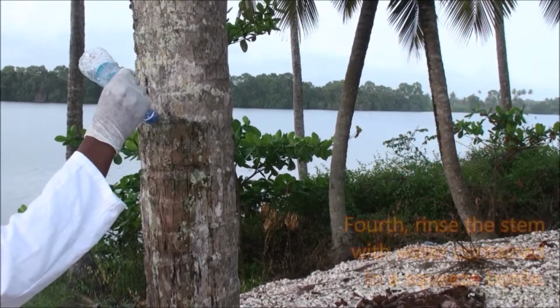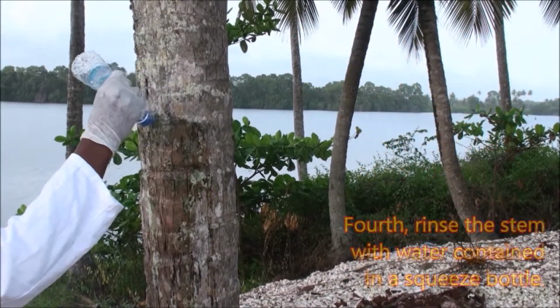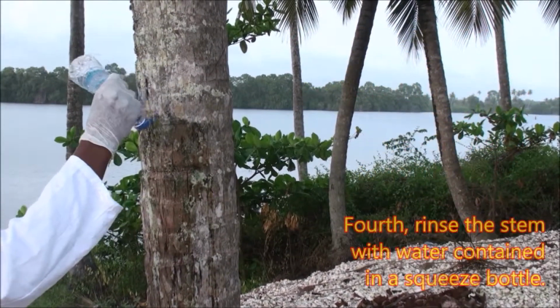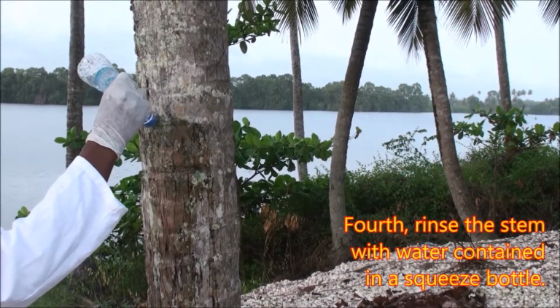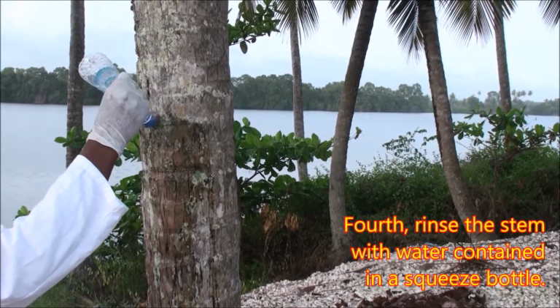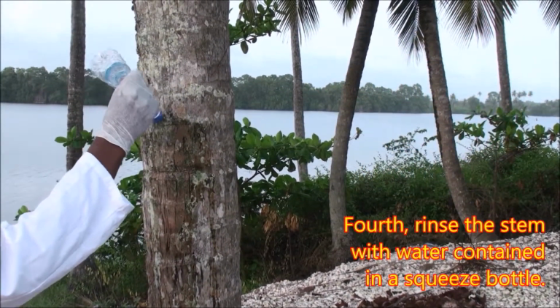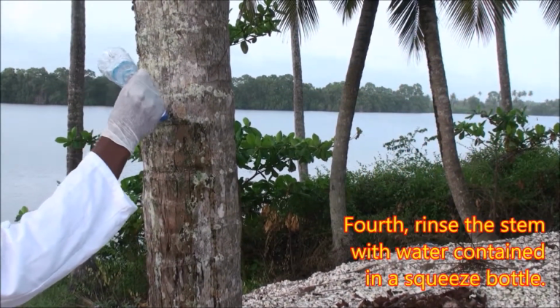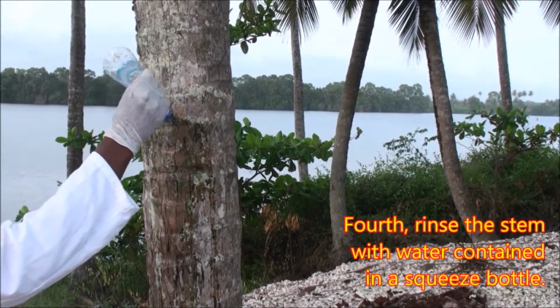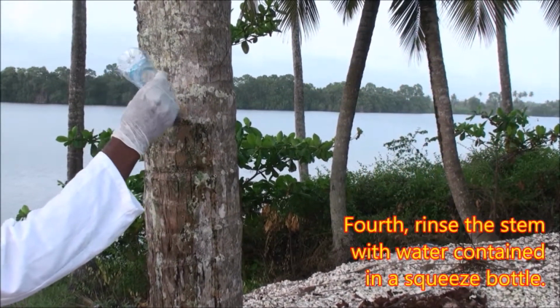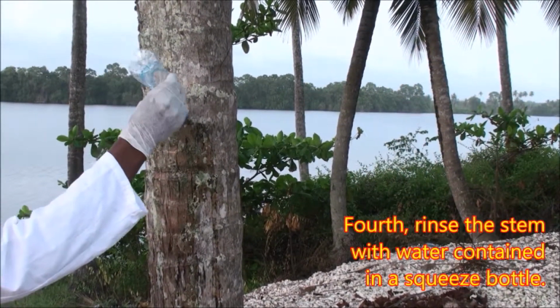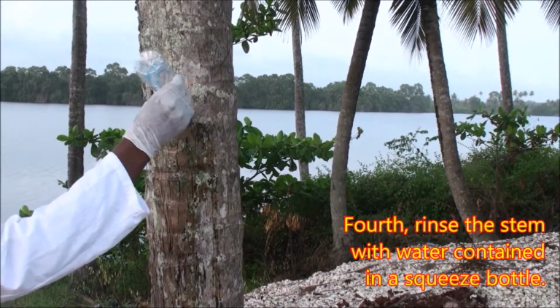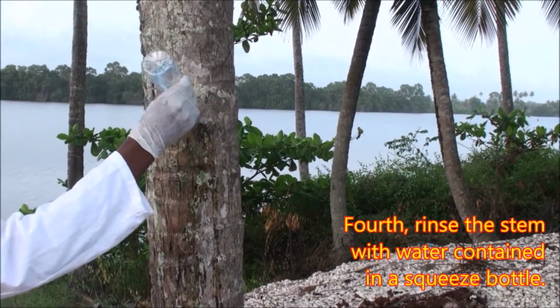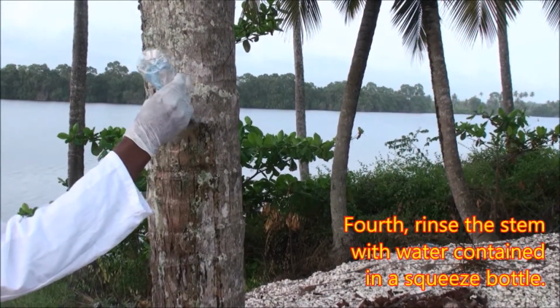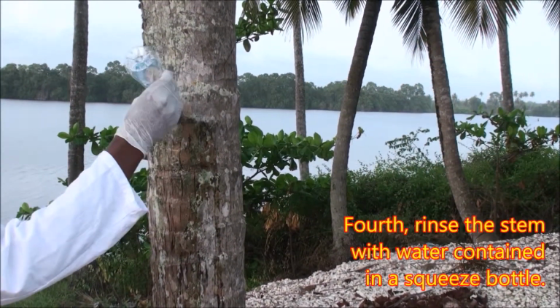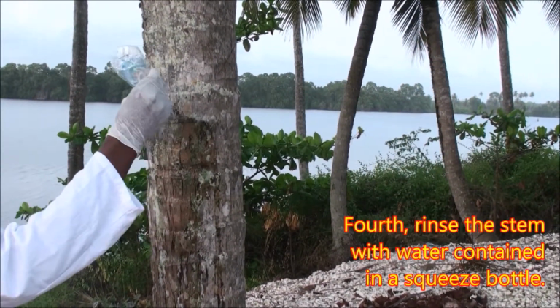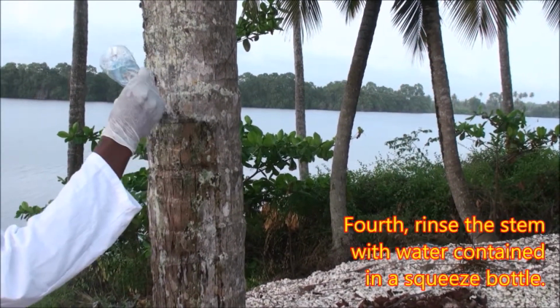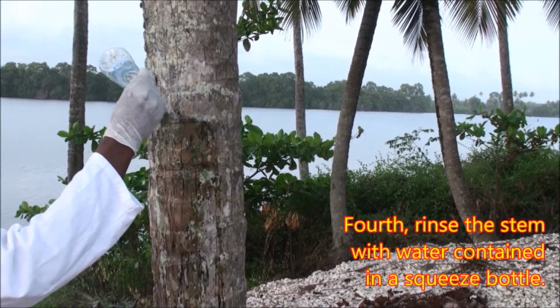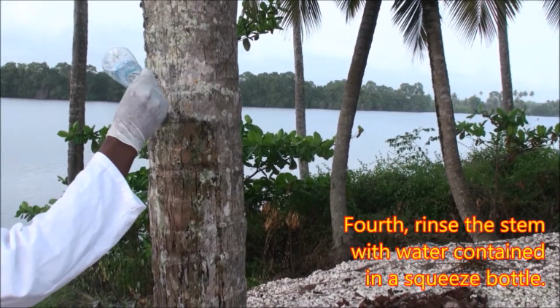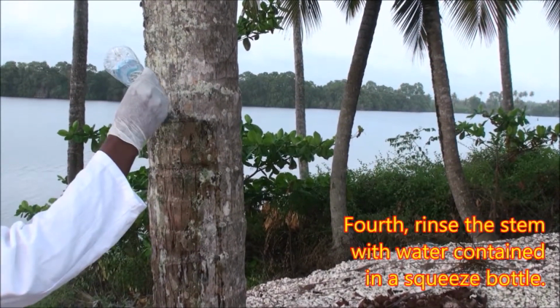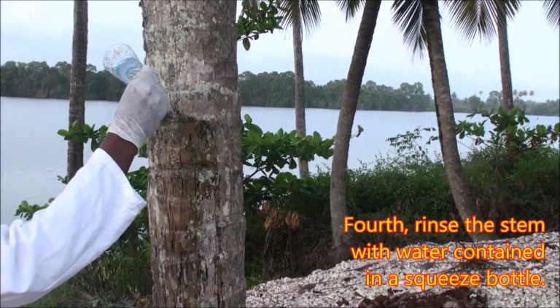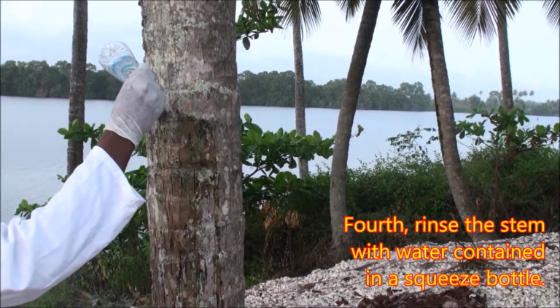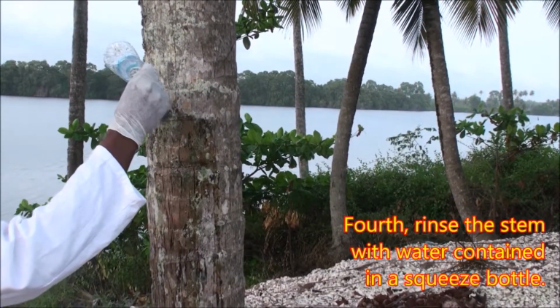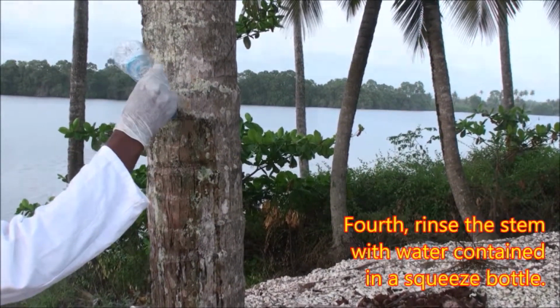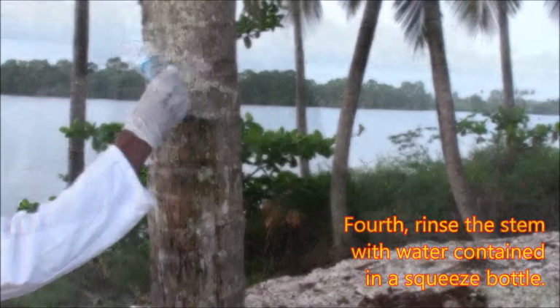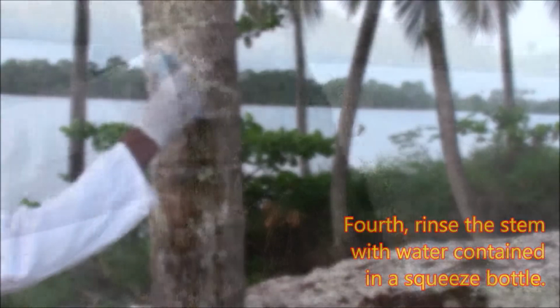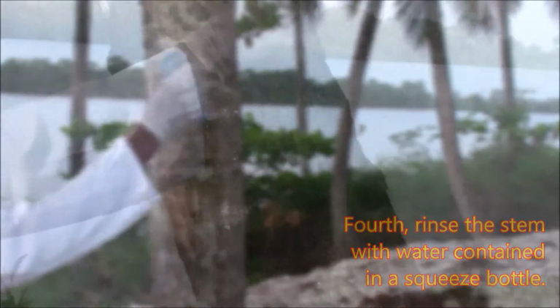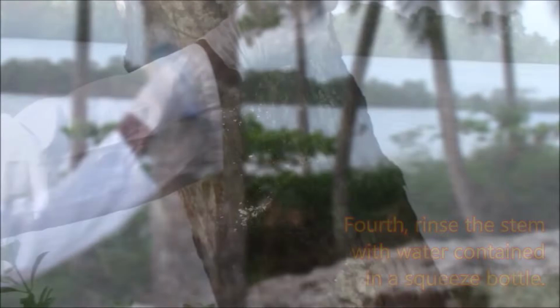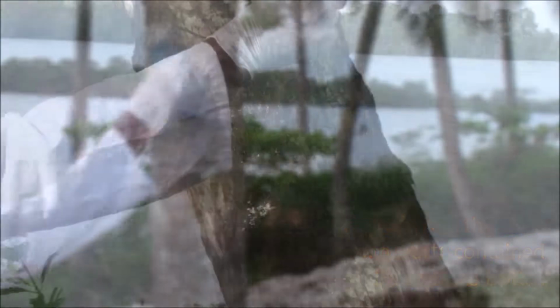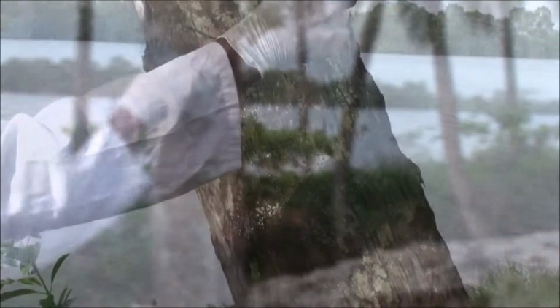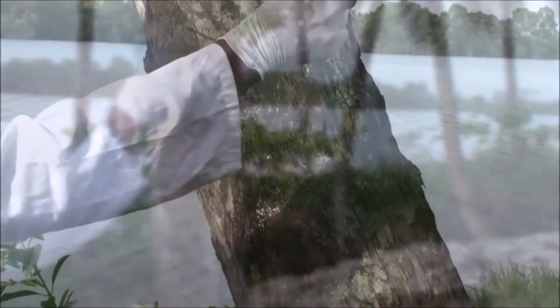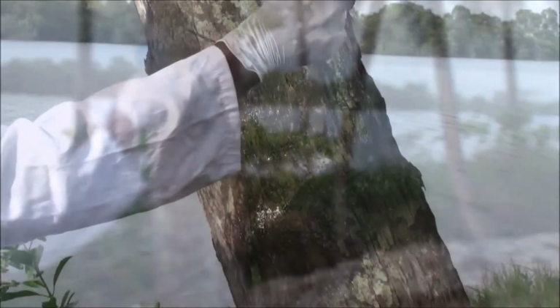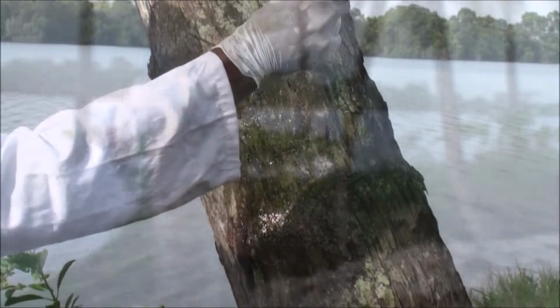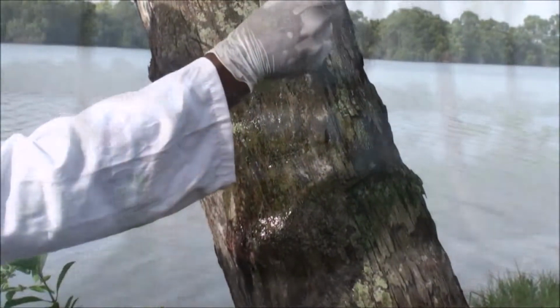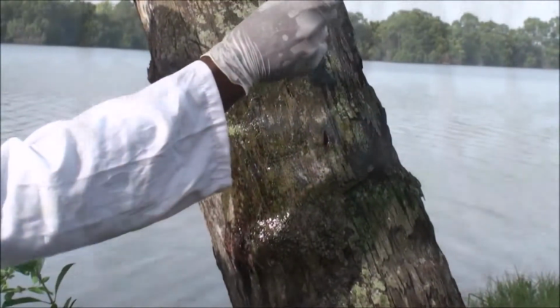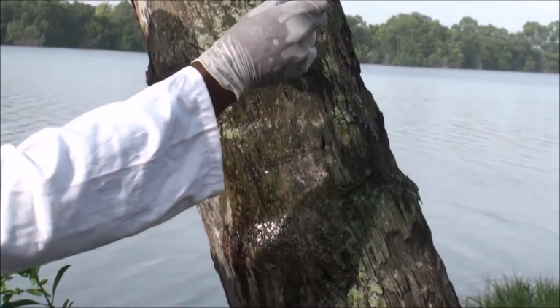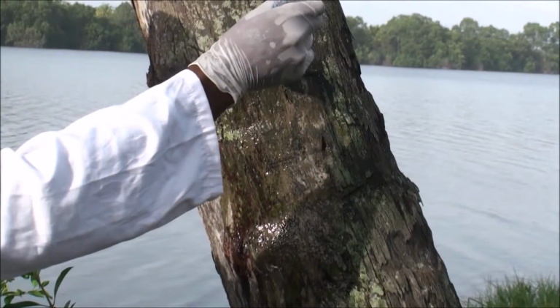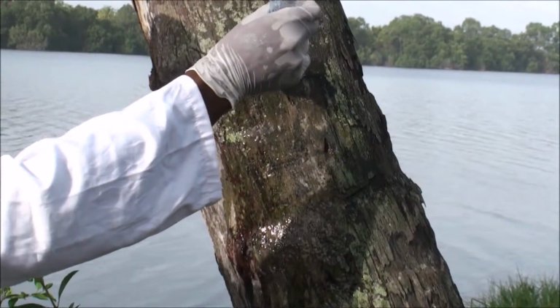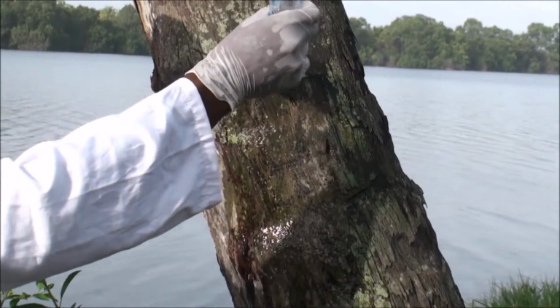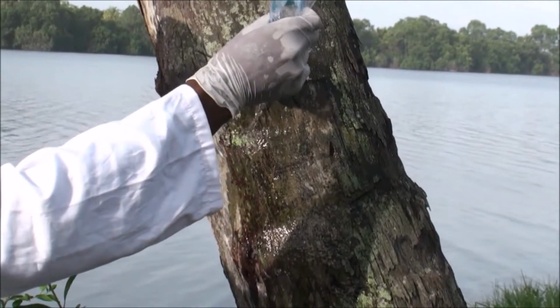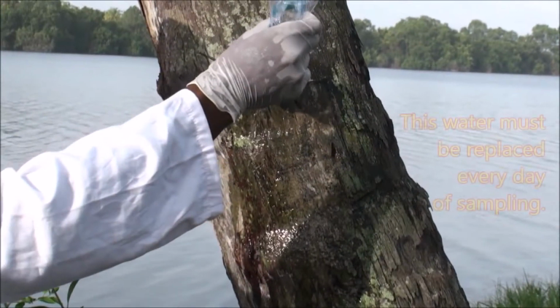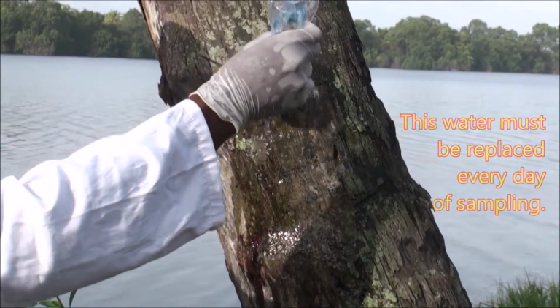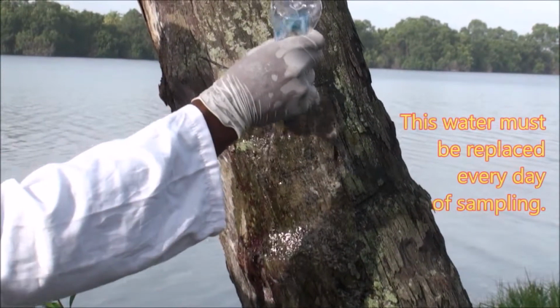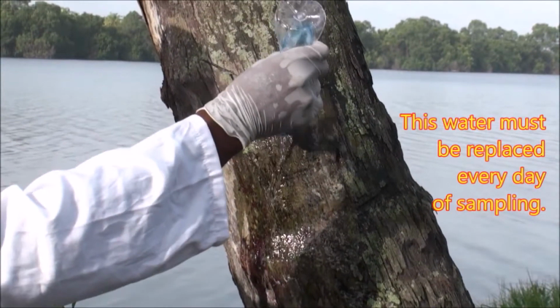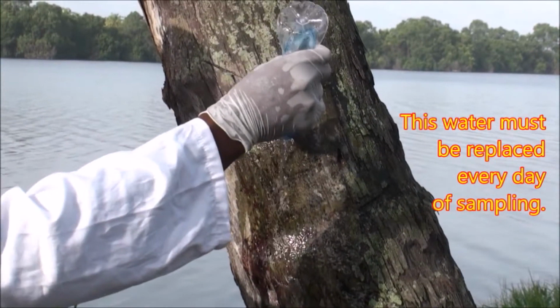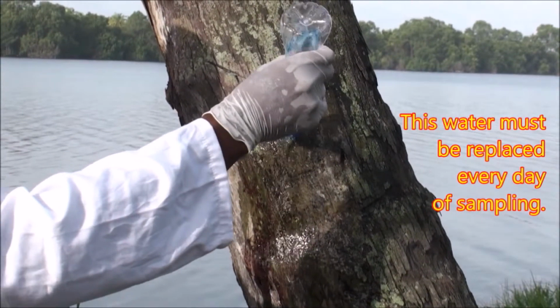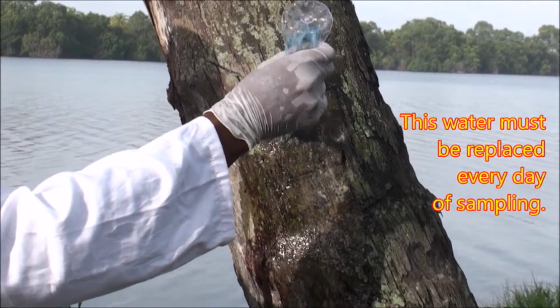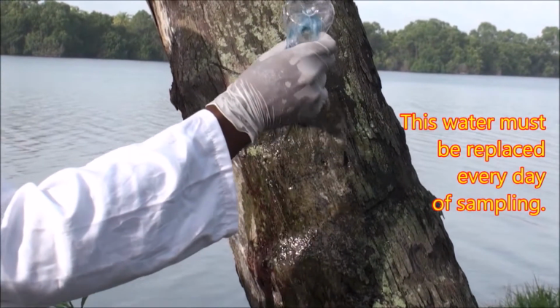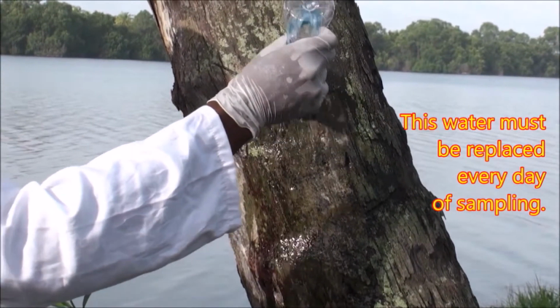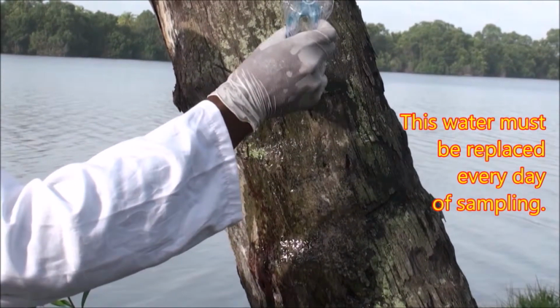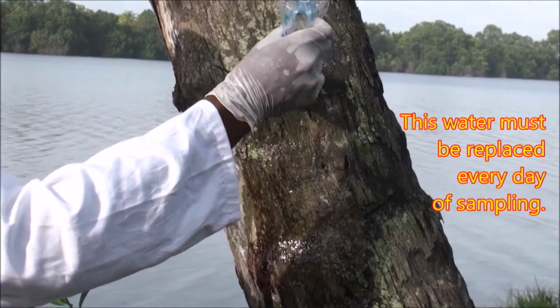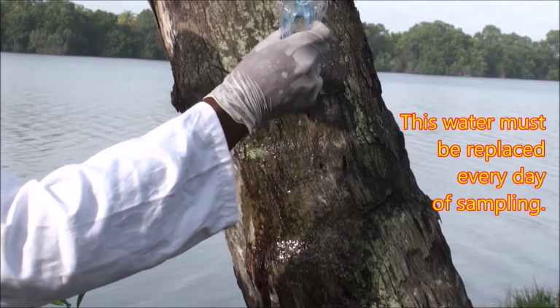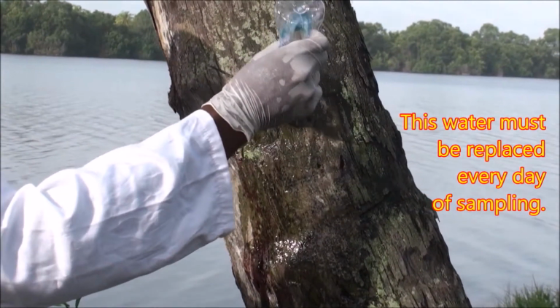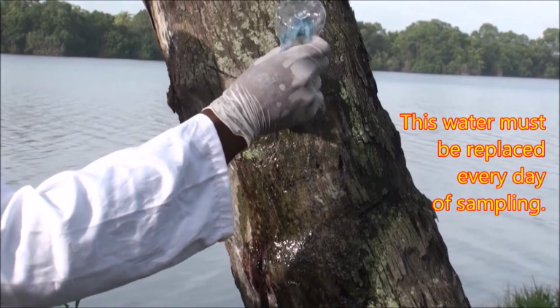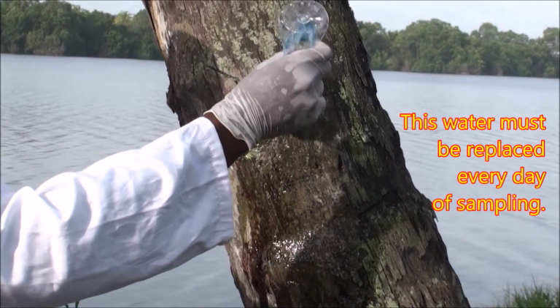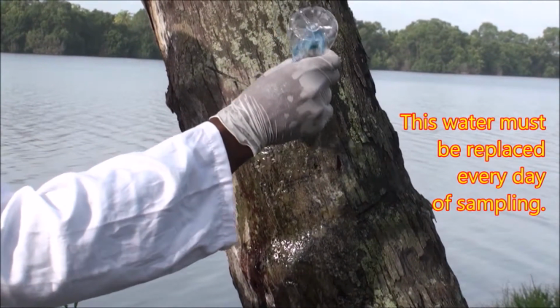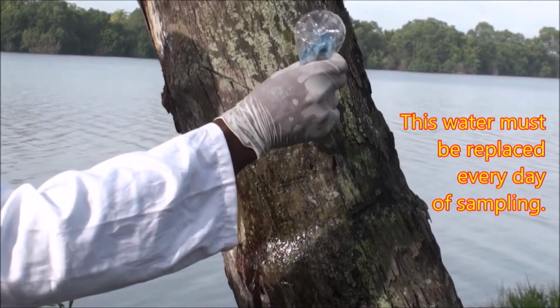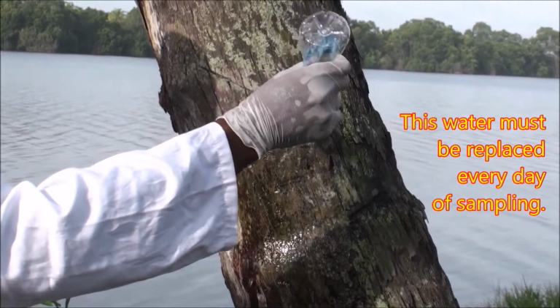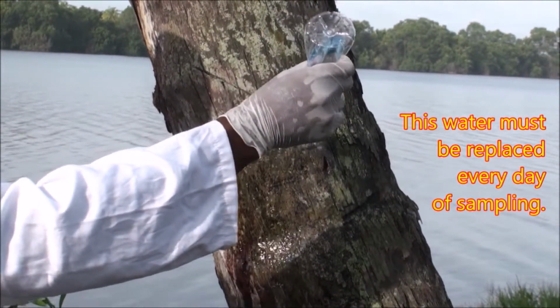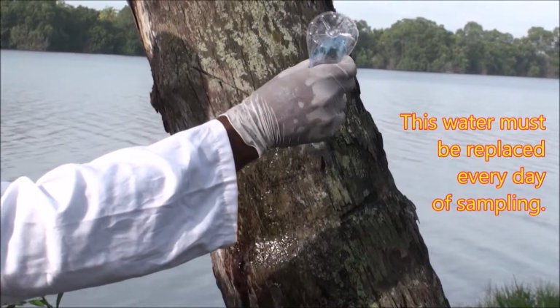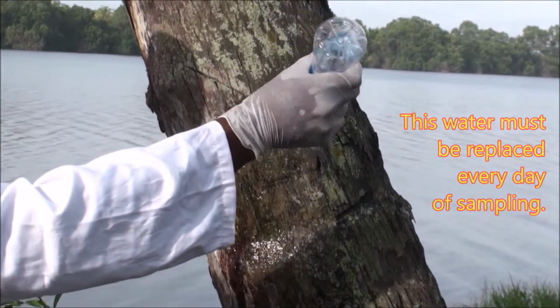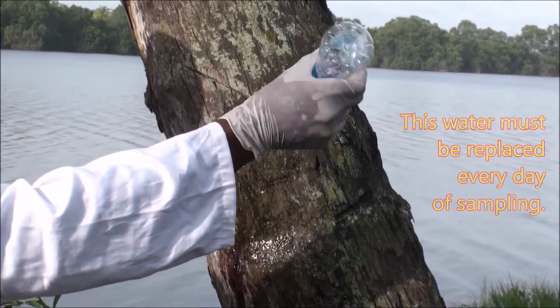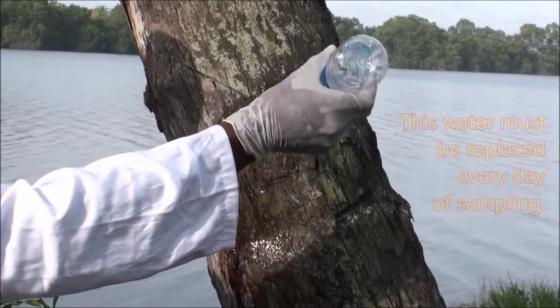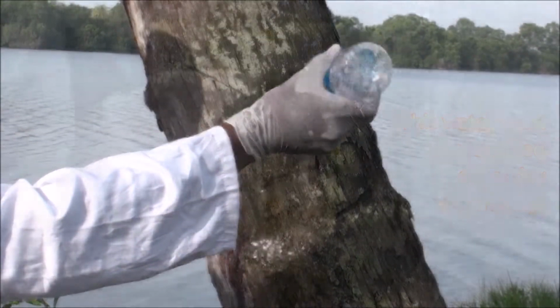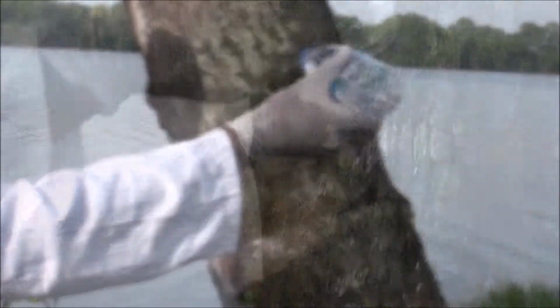Fourth, rinse the stem with water contained in a squeeze bottle. This water must be replaced every day of sampling.